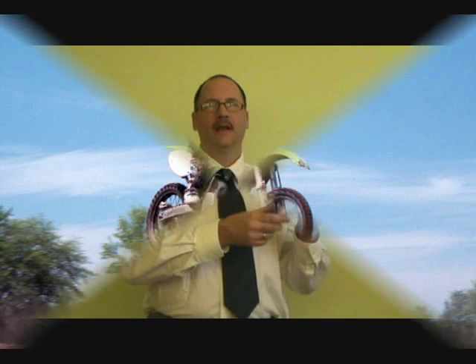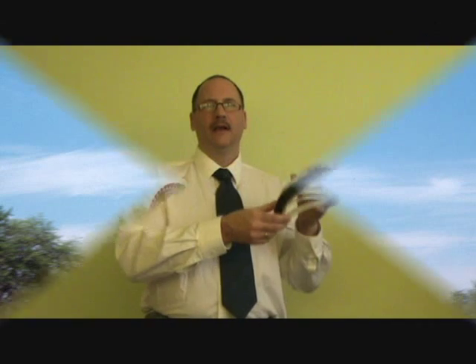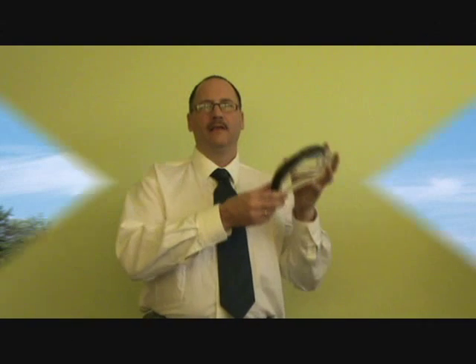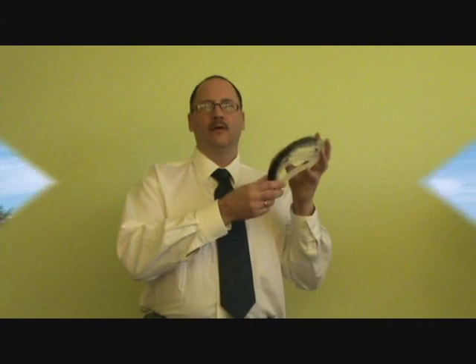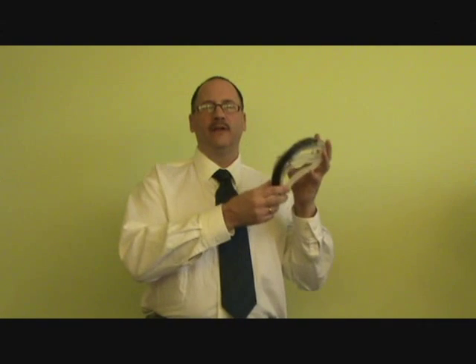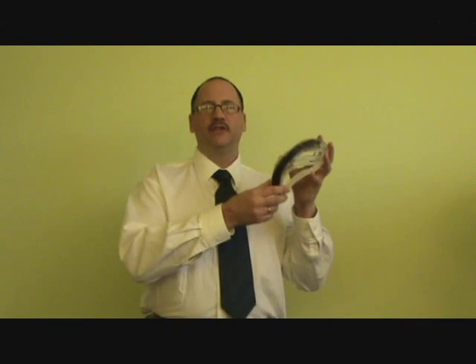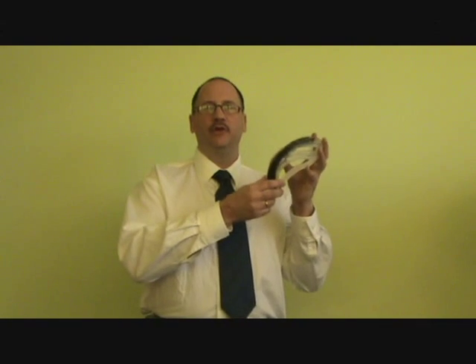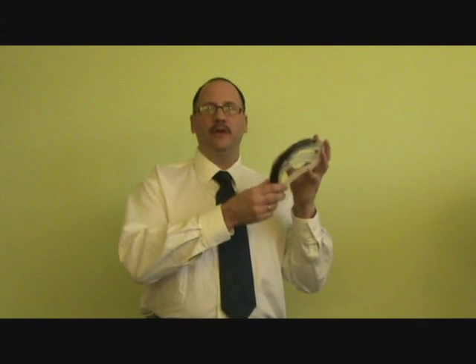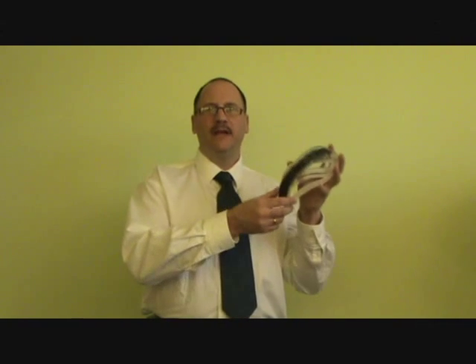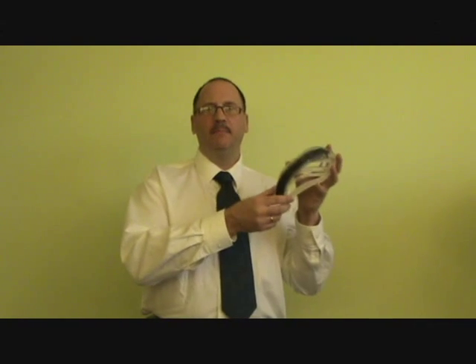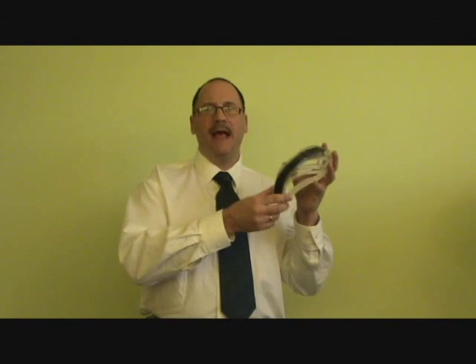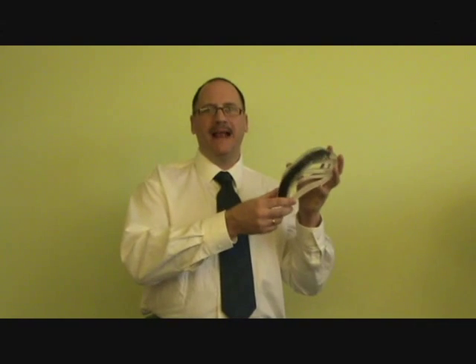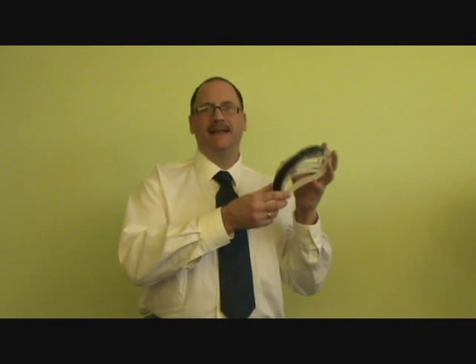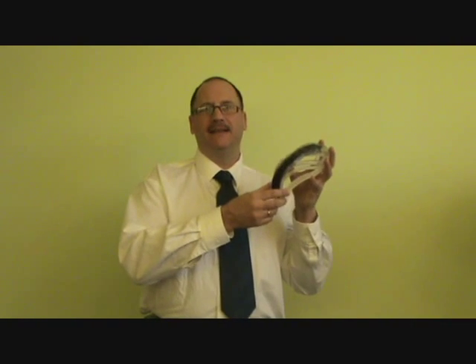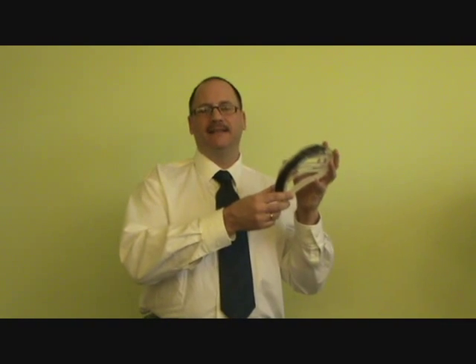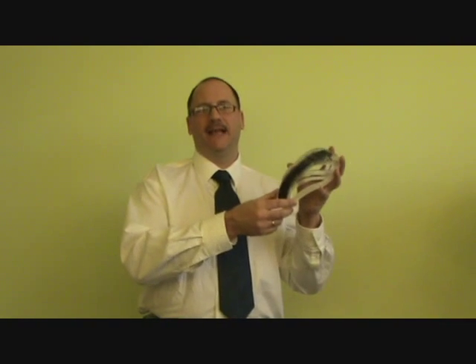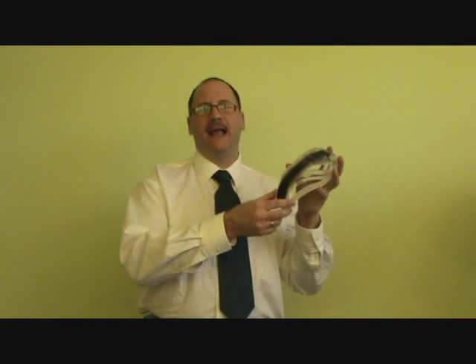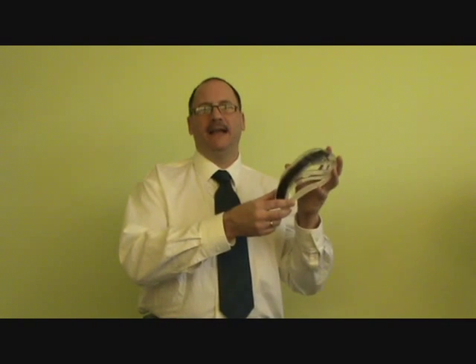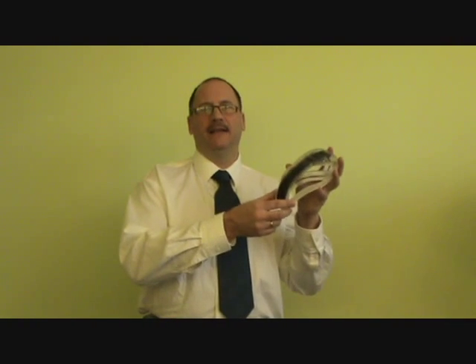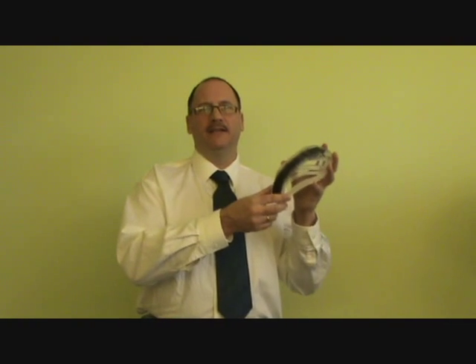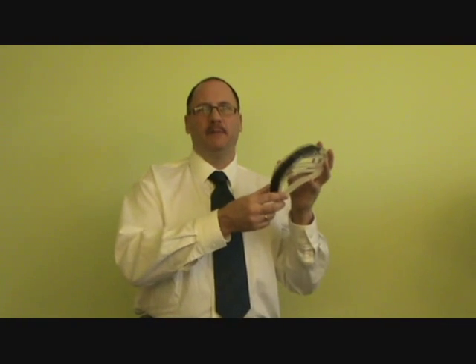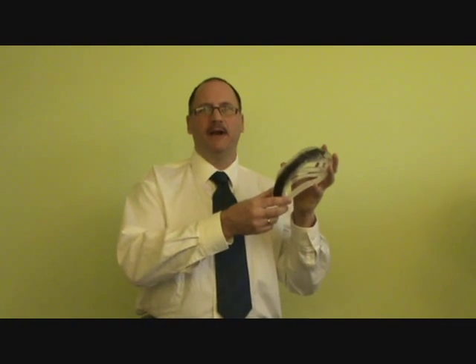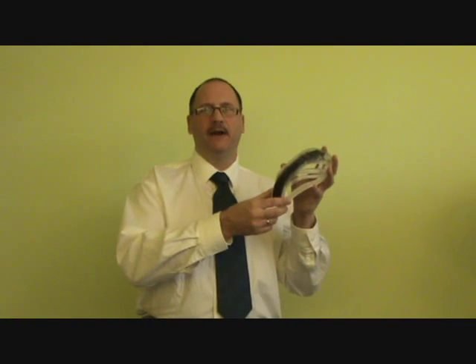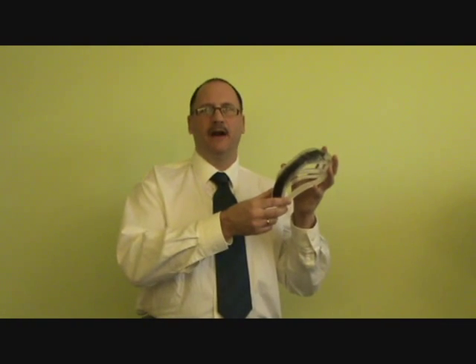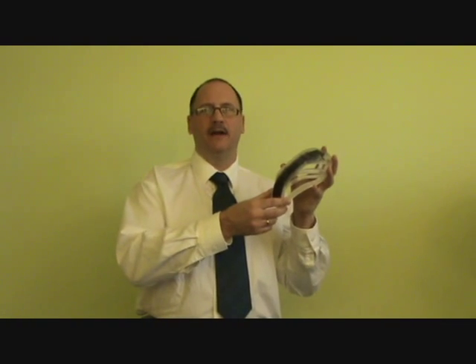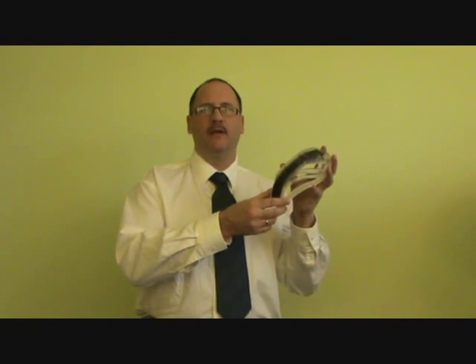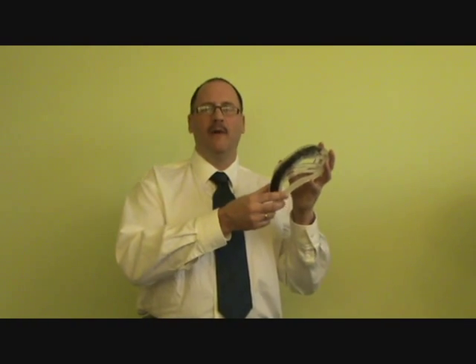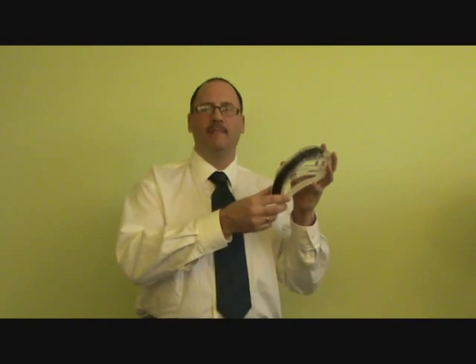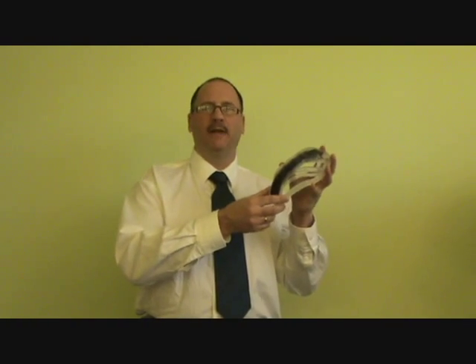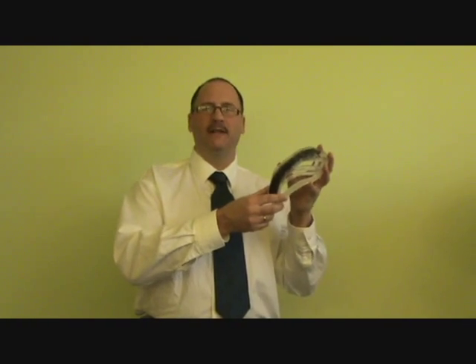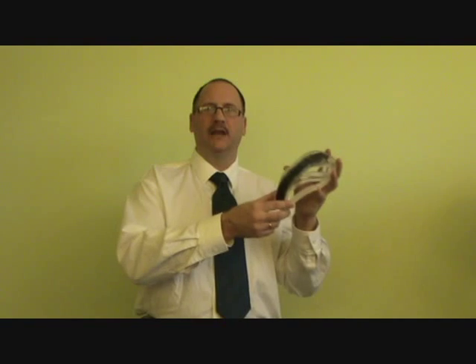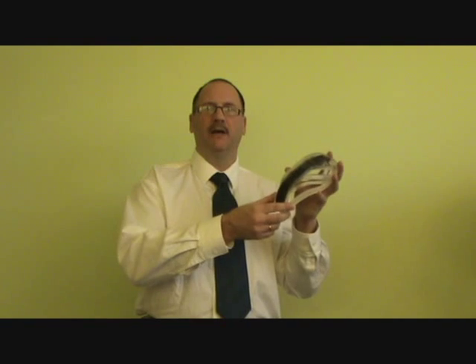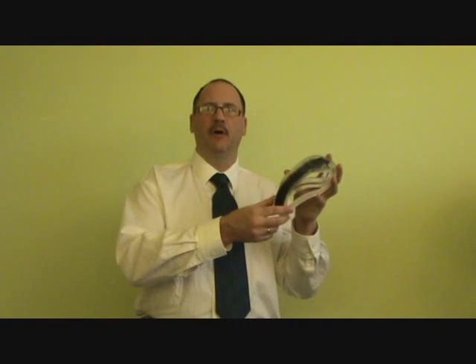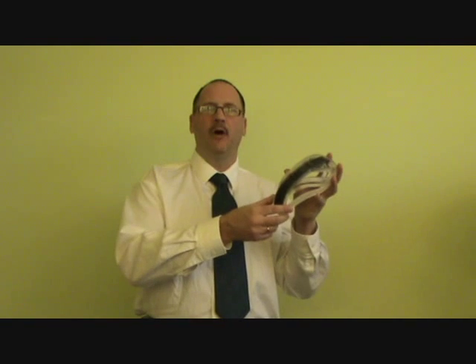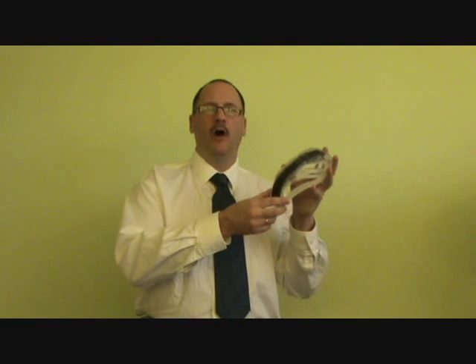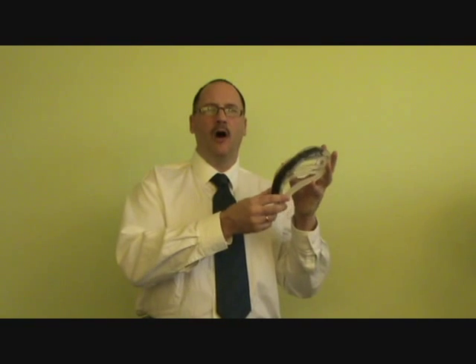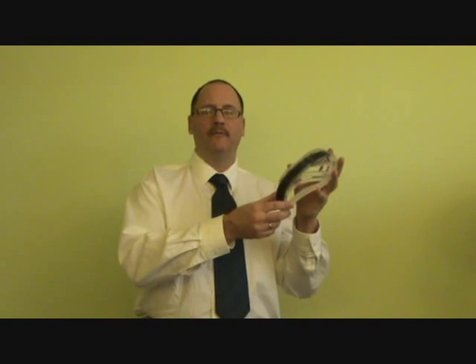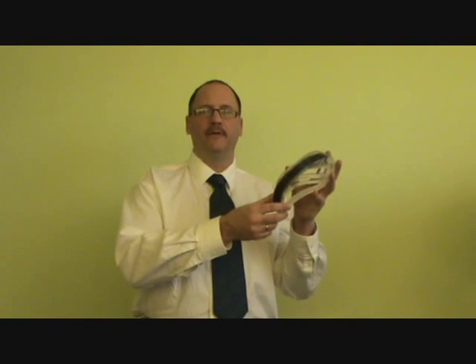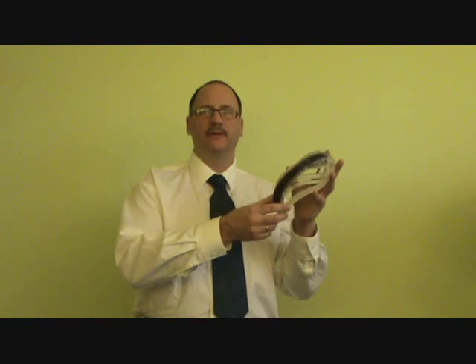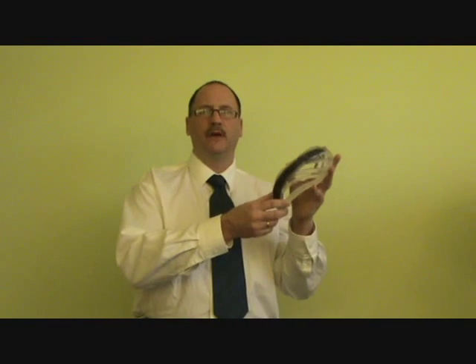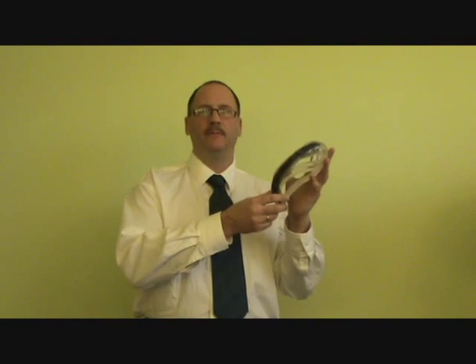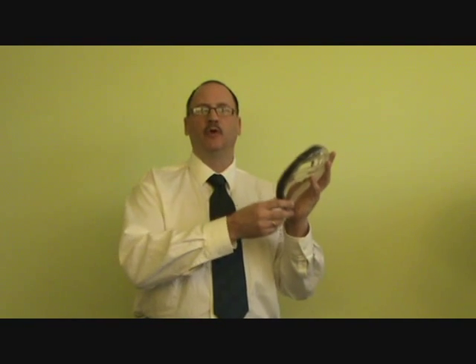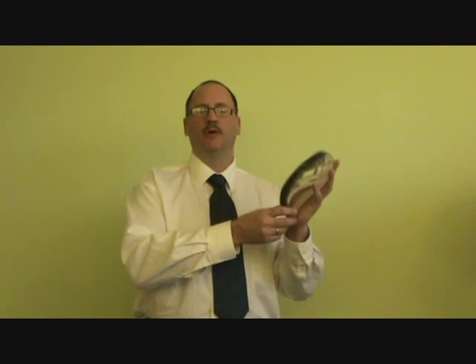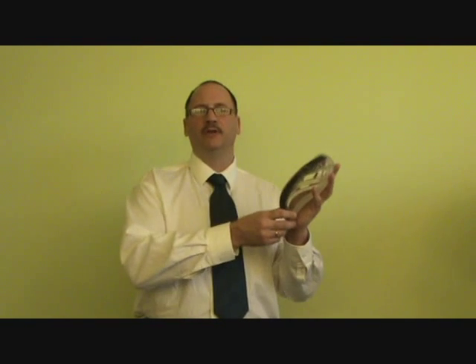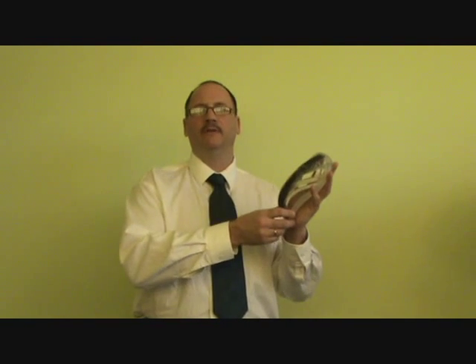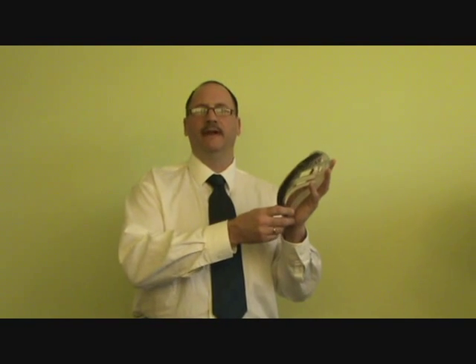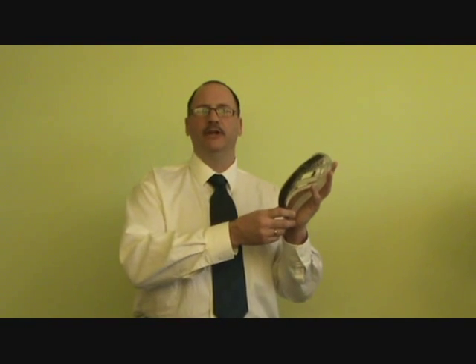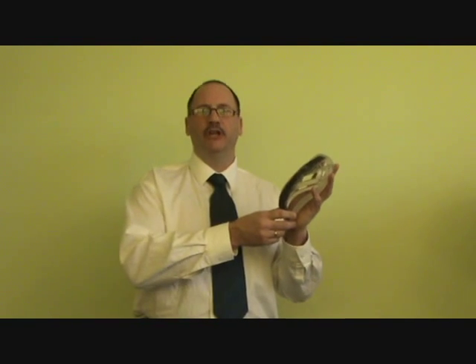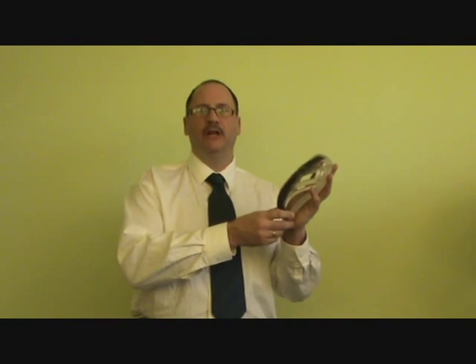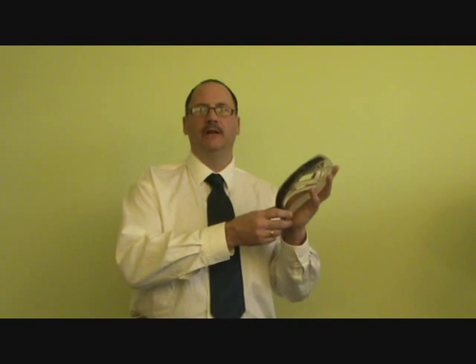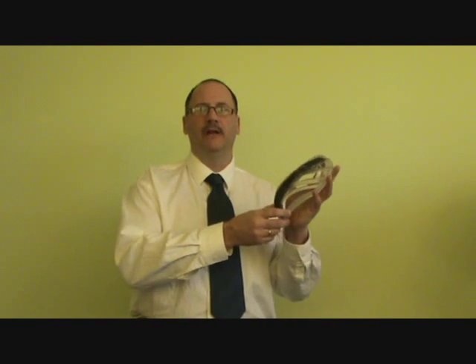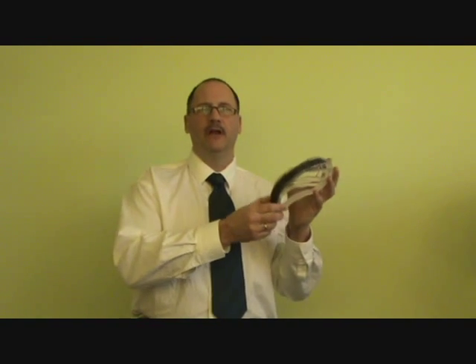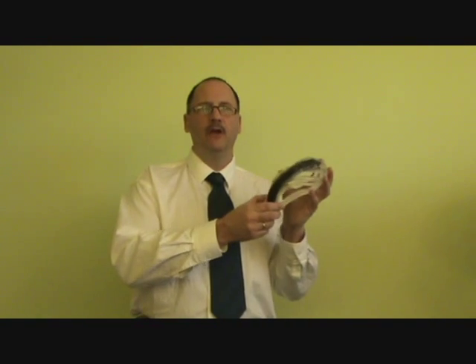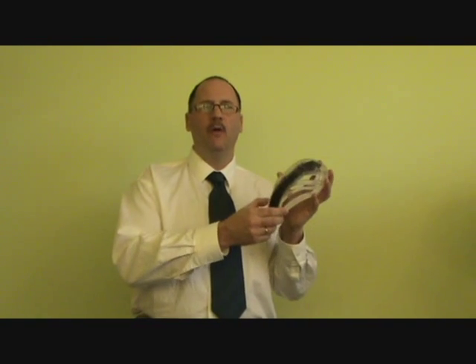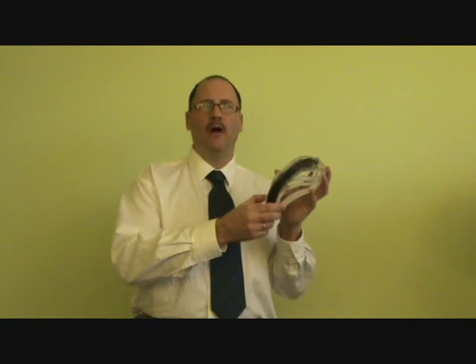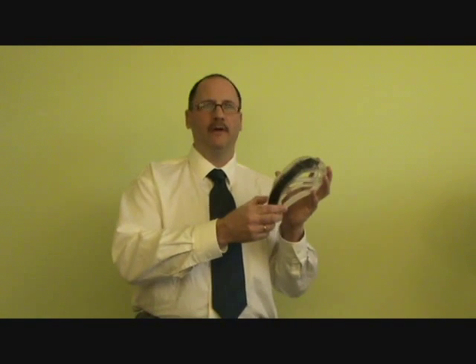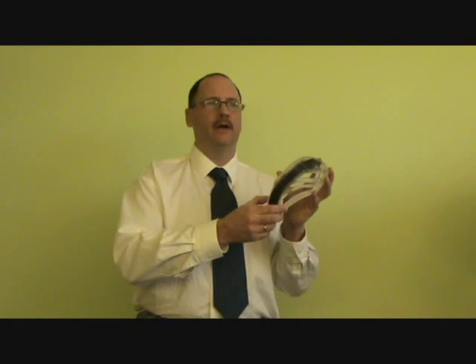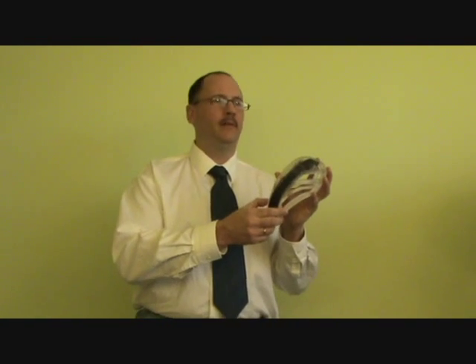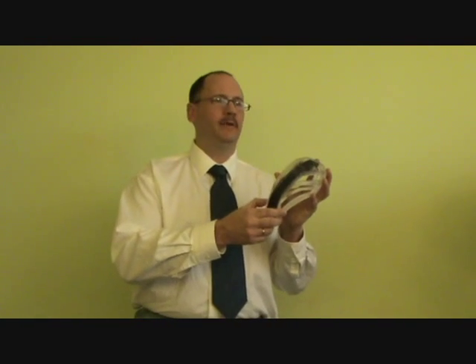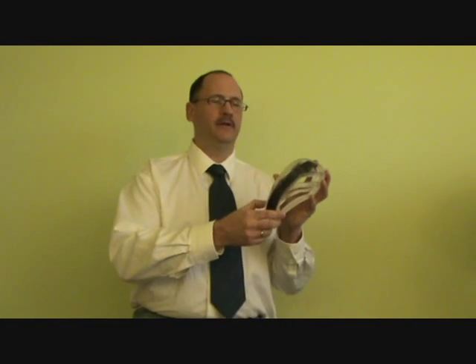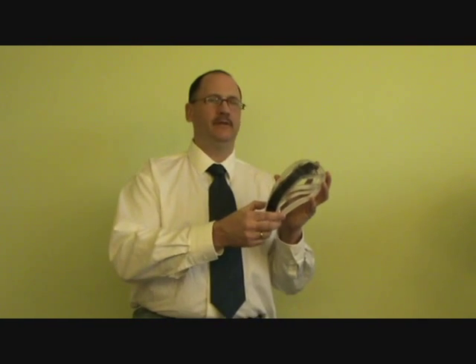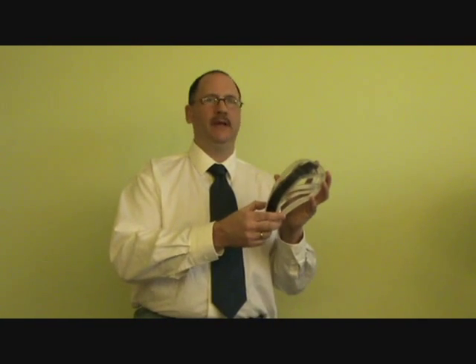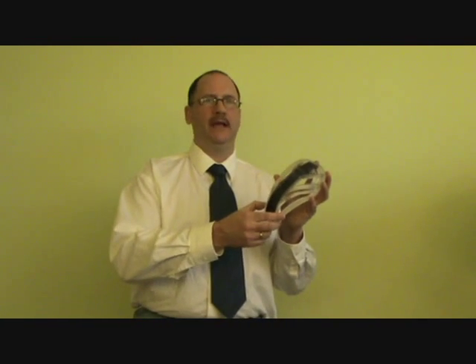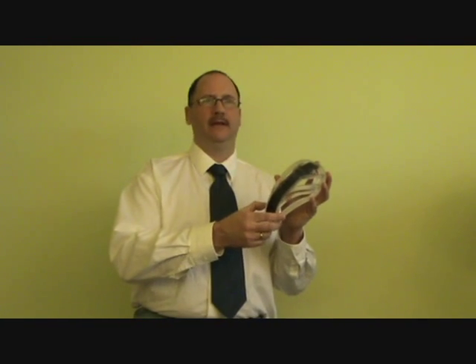Through its unique patented design, the SpiderGuard WebFlex Cup offers absorption of energy. No other cup can do that.